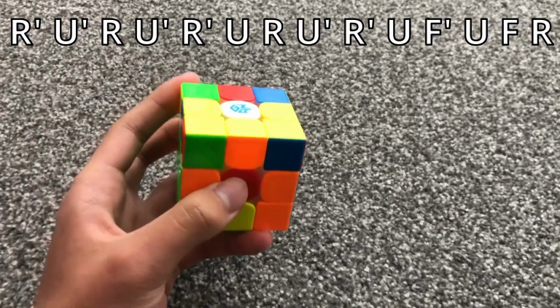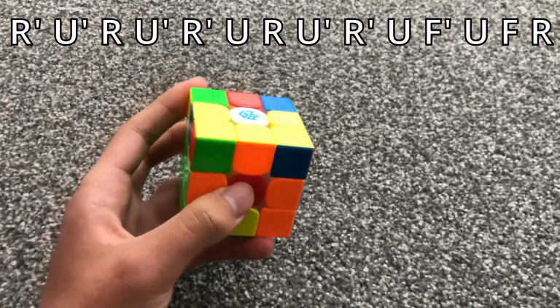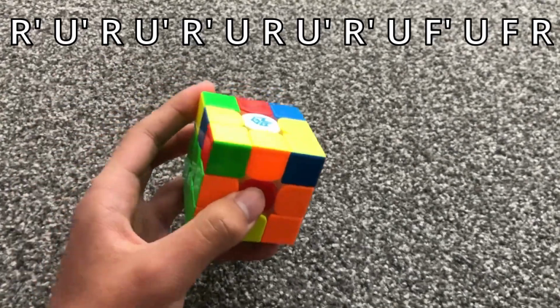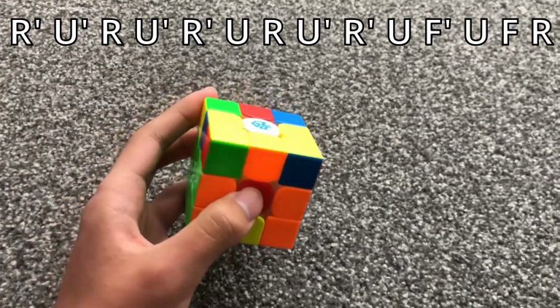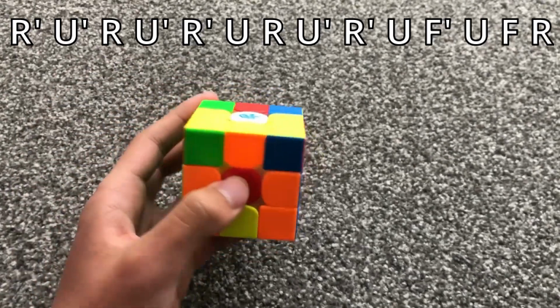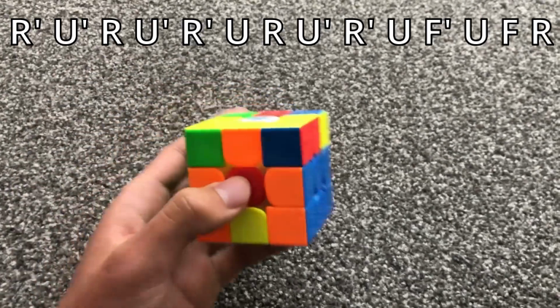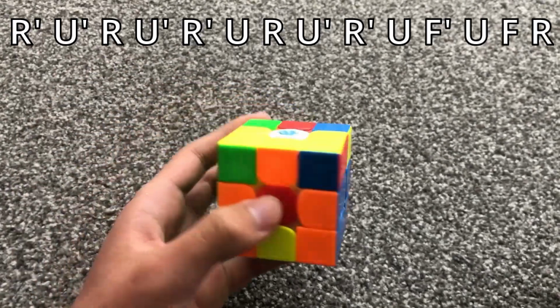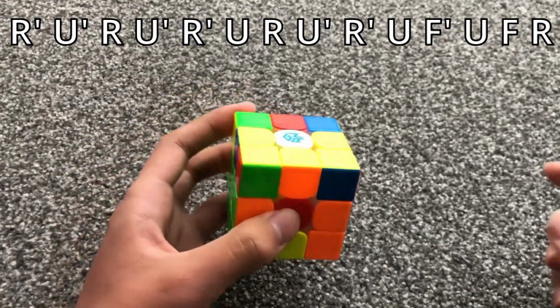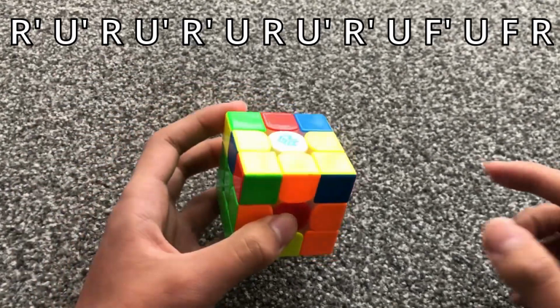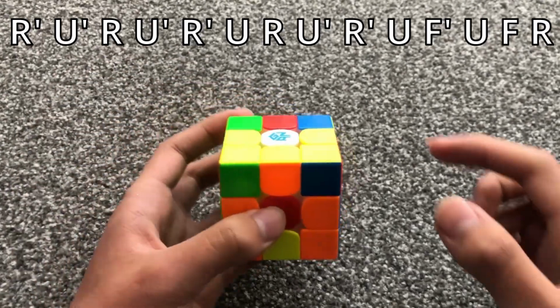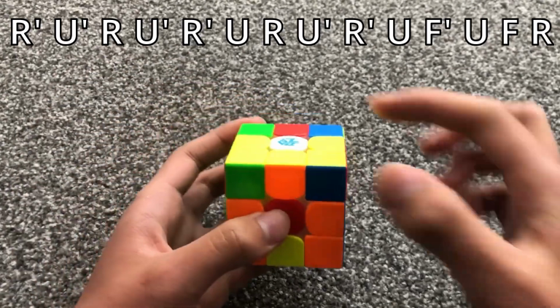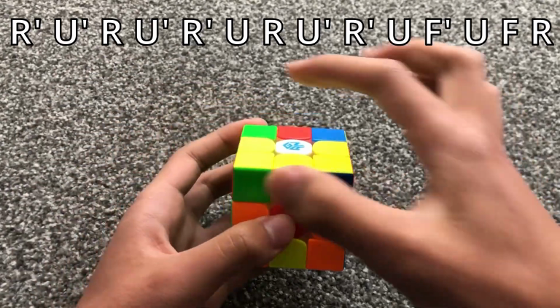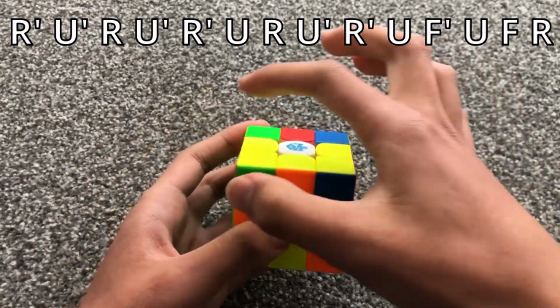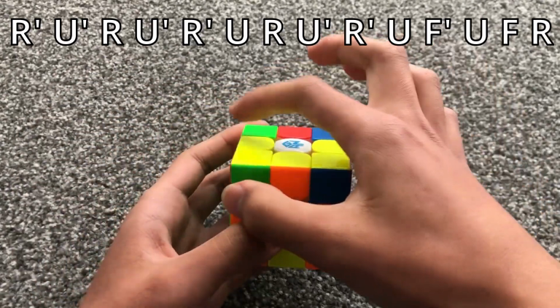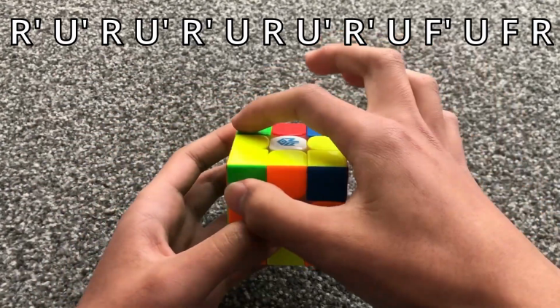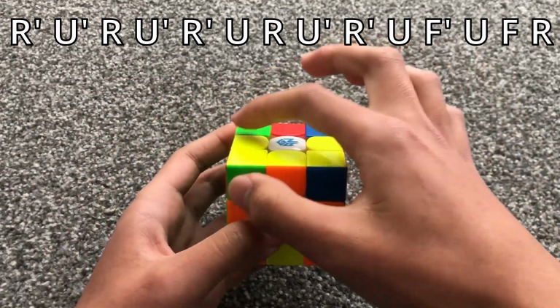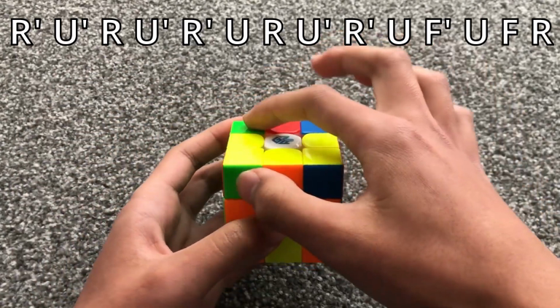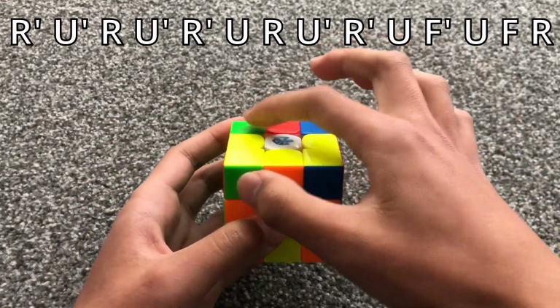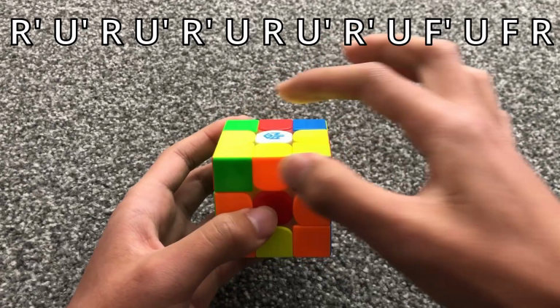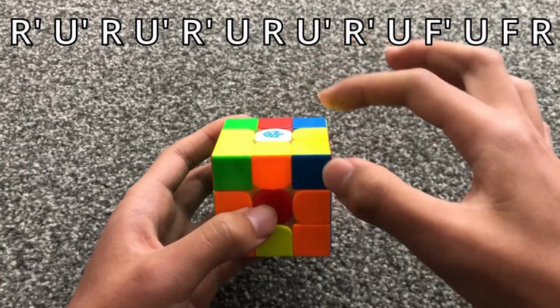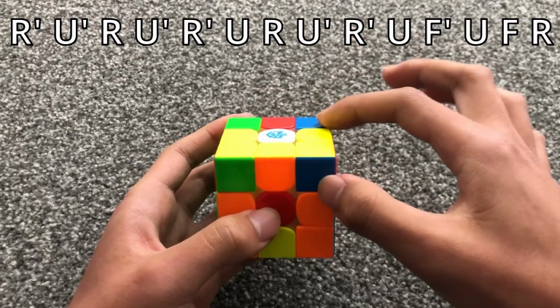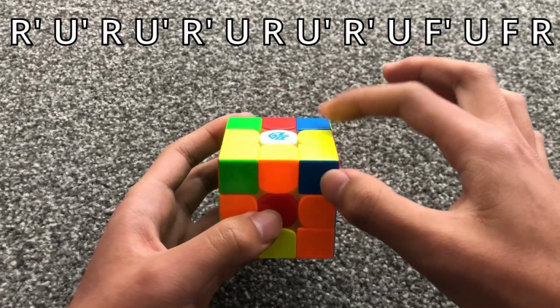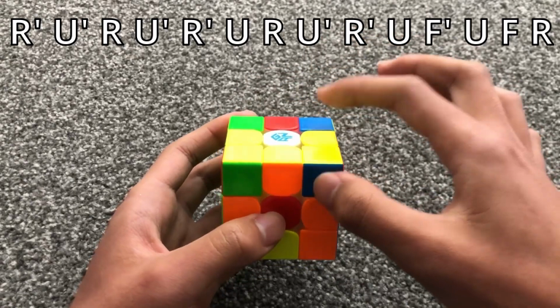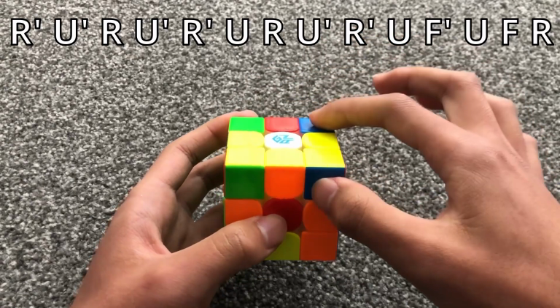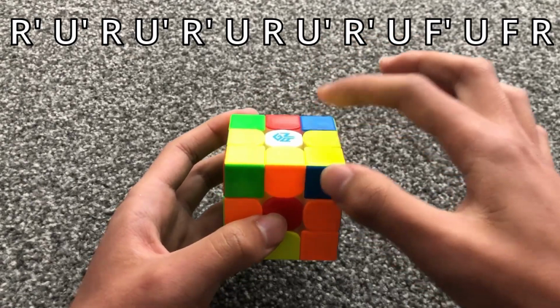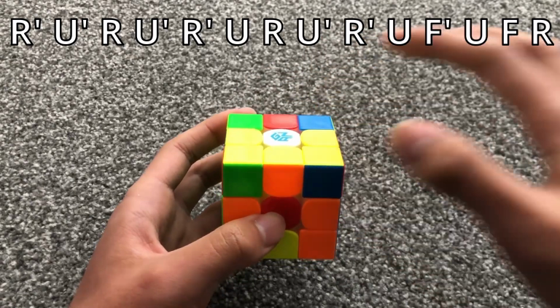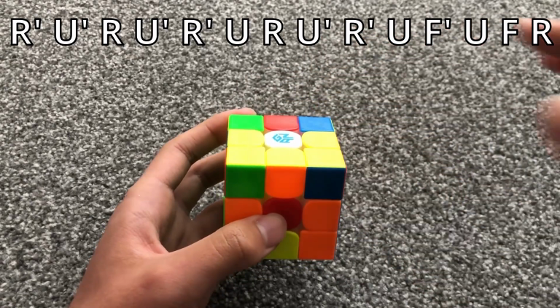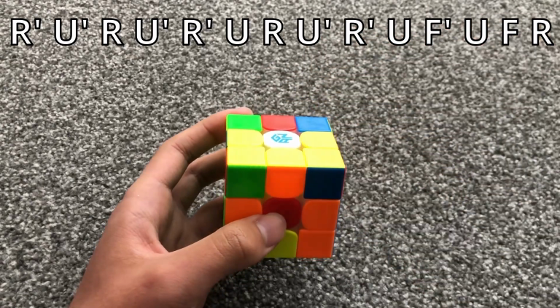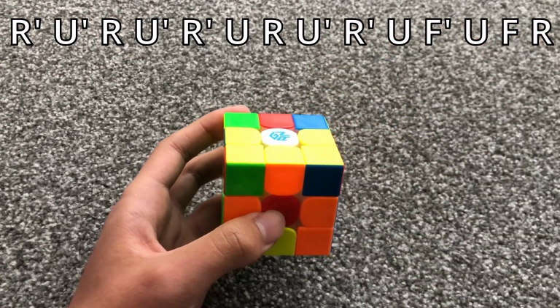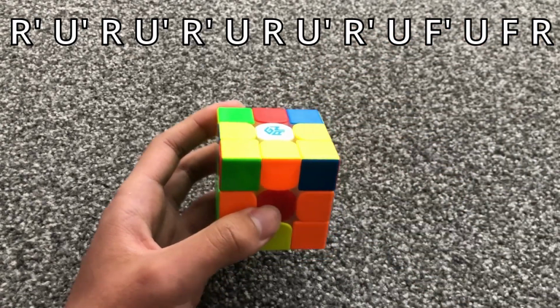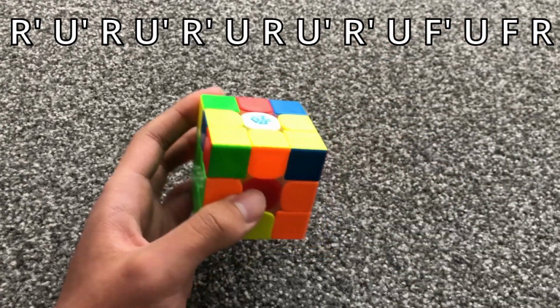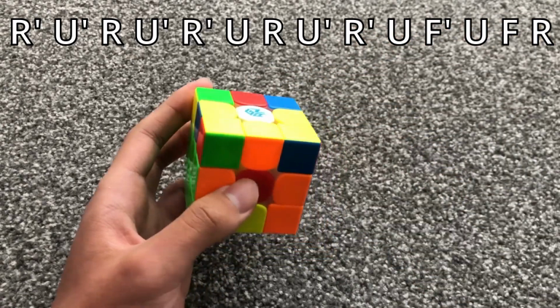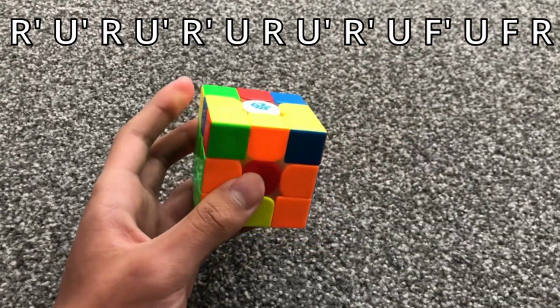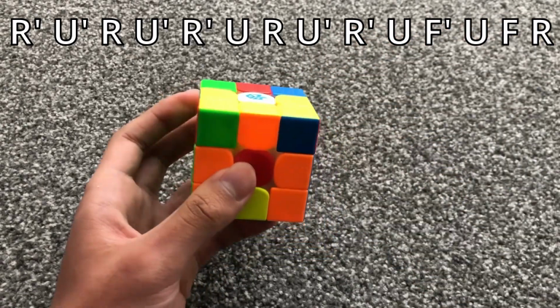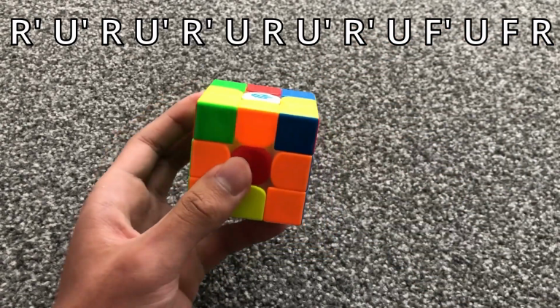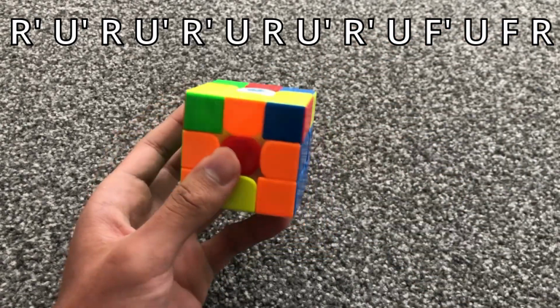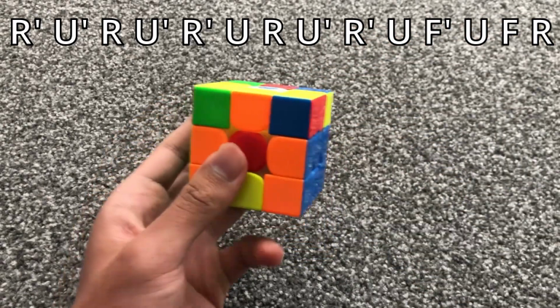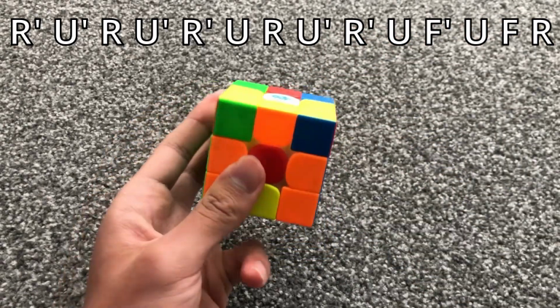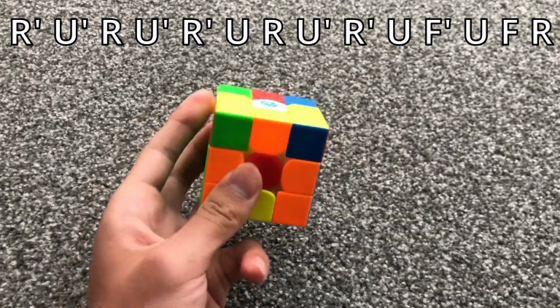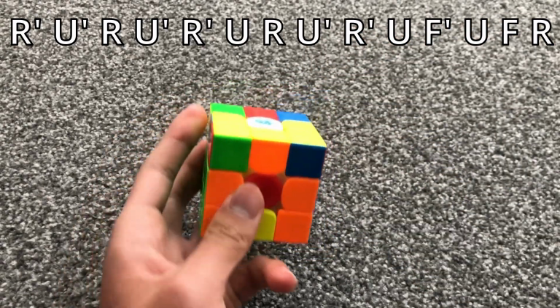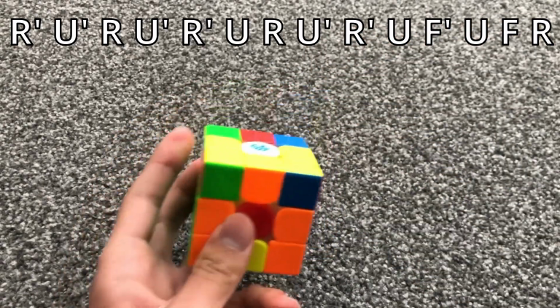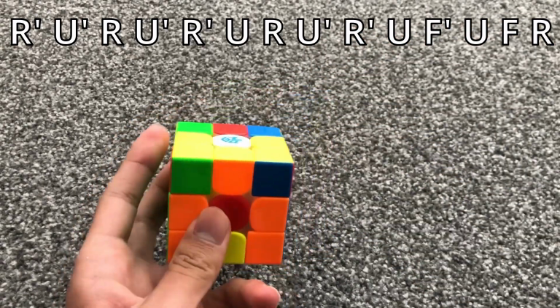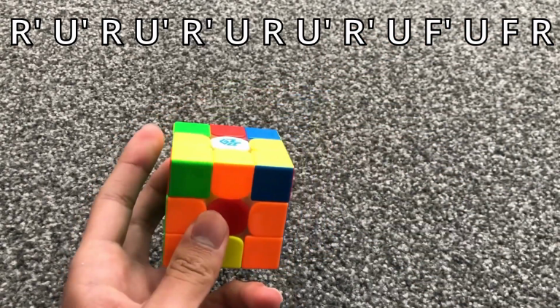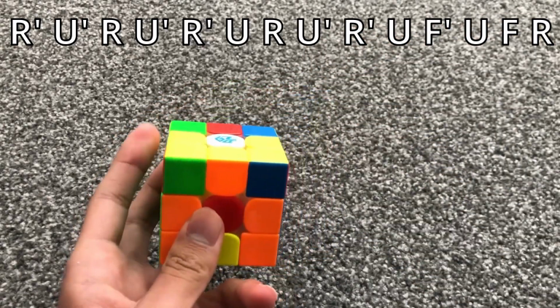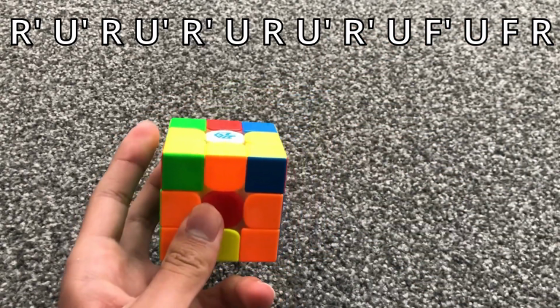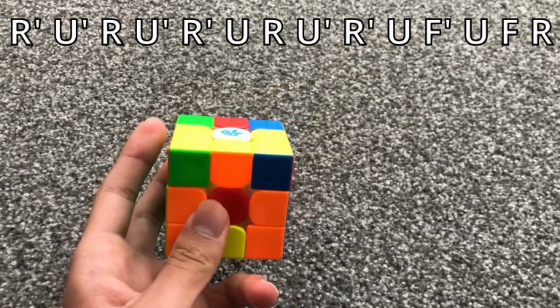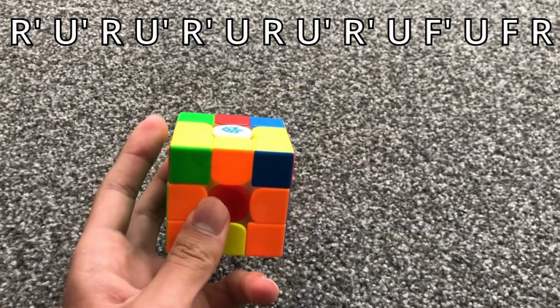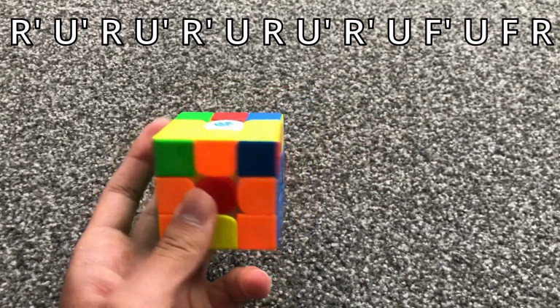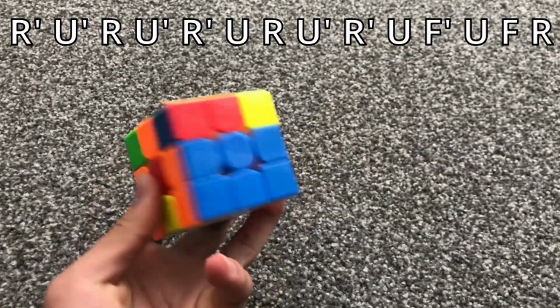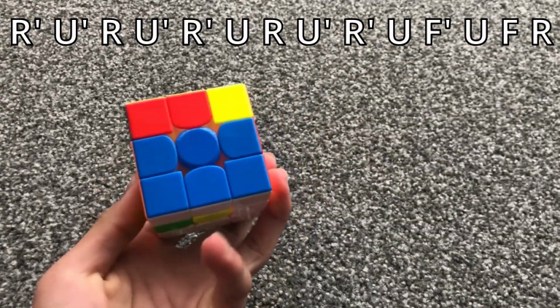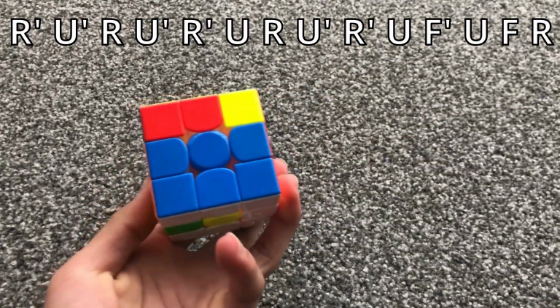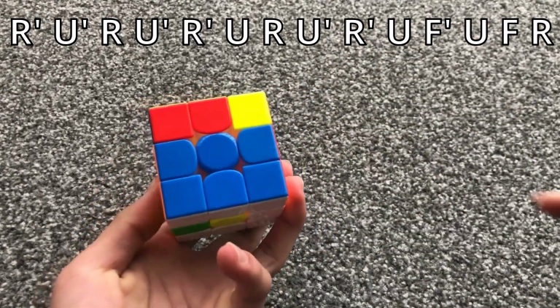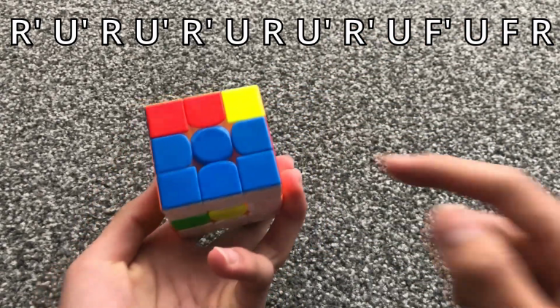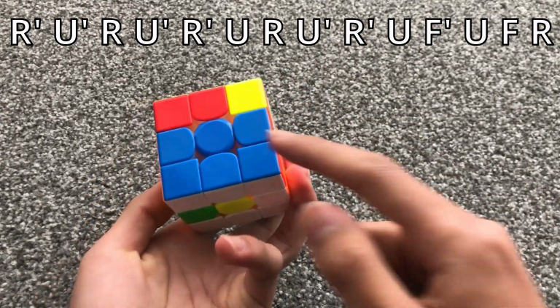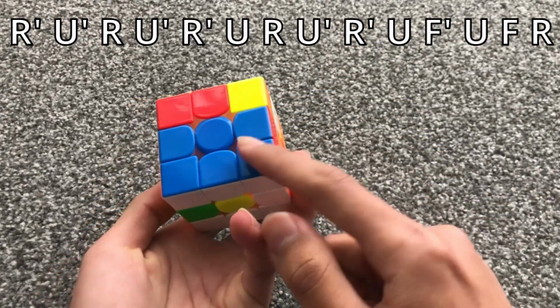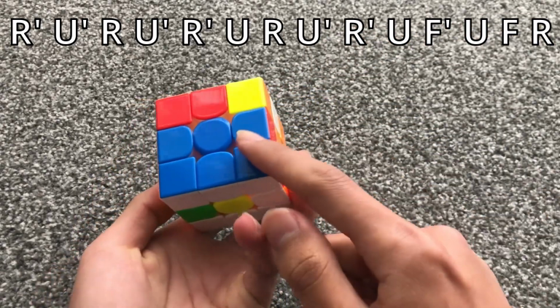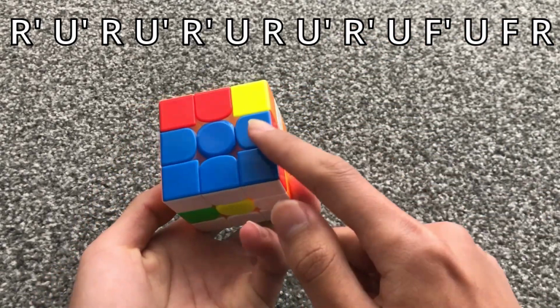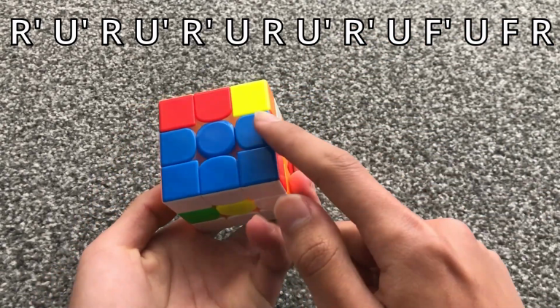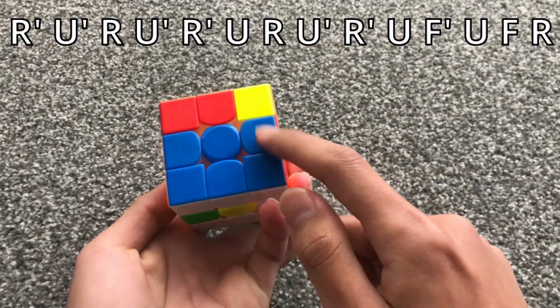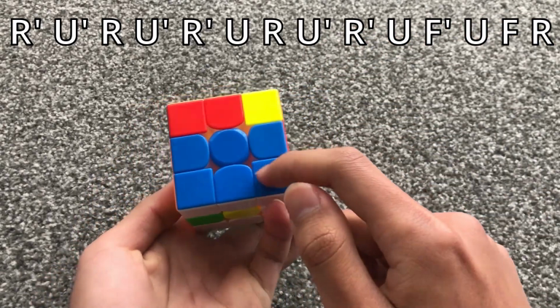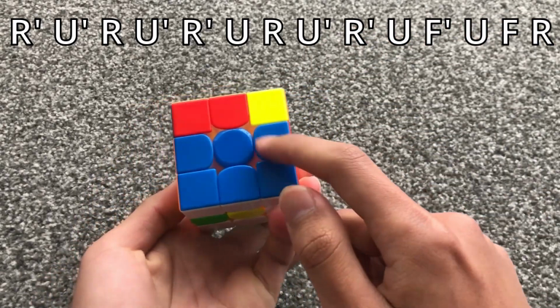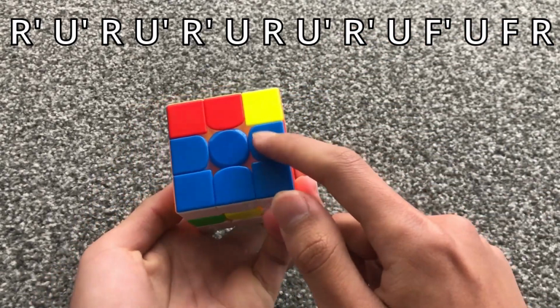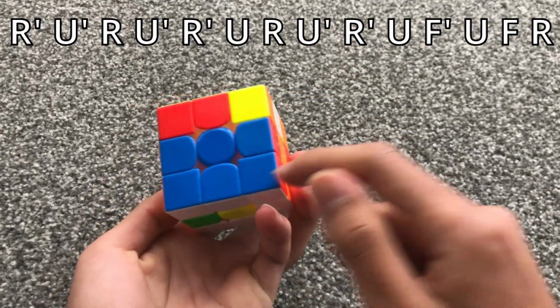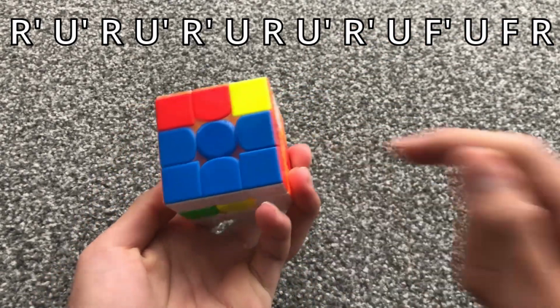When there's two horizontal bars, you do this algorithm. It helps to watch this pair.